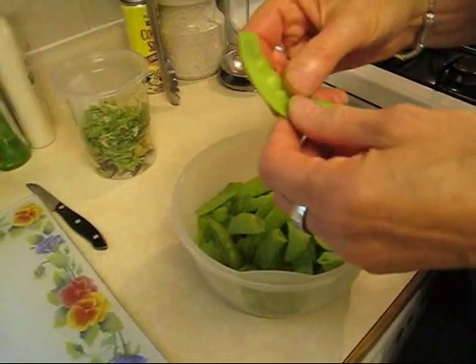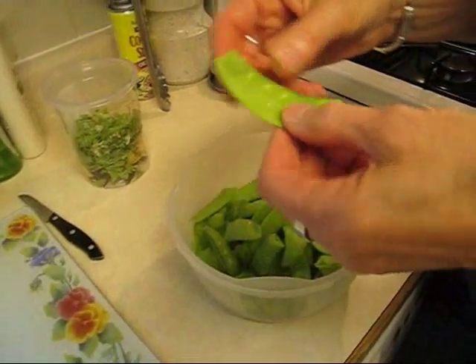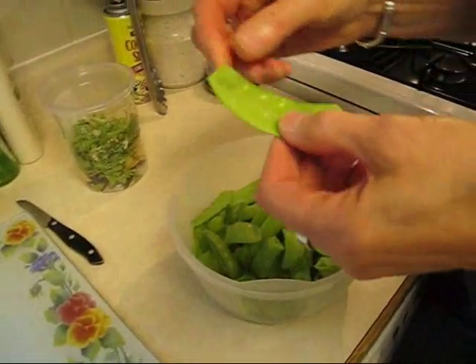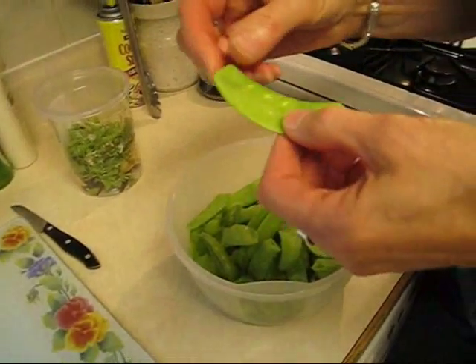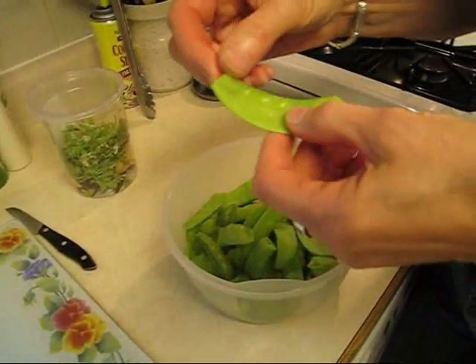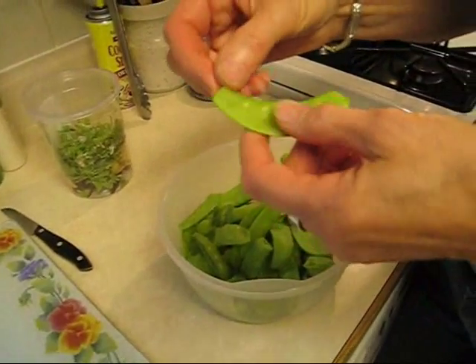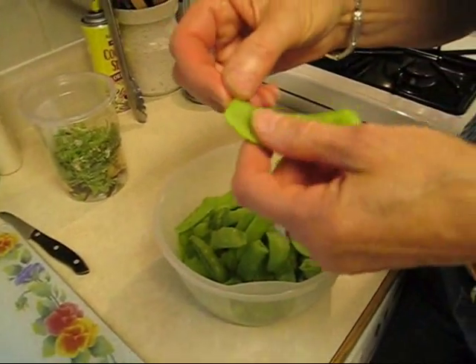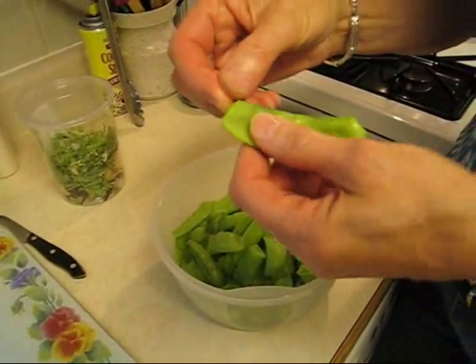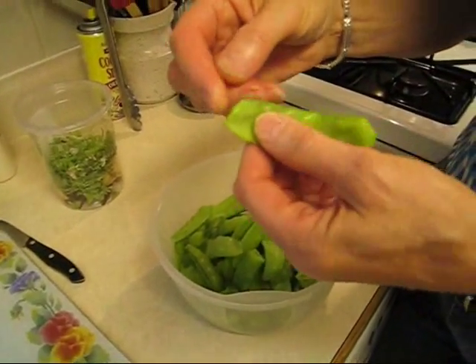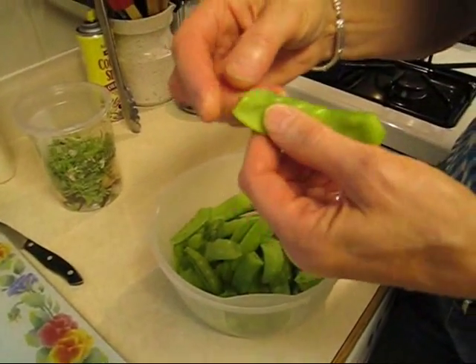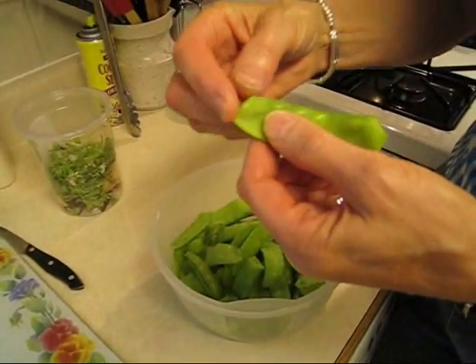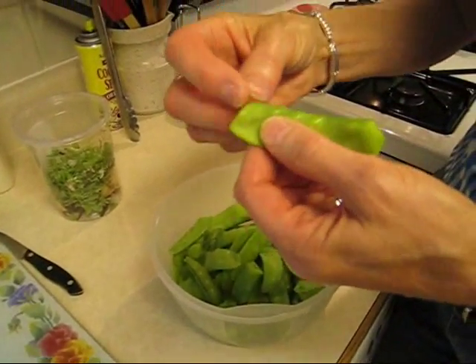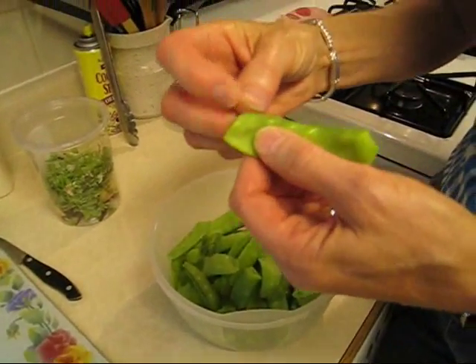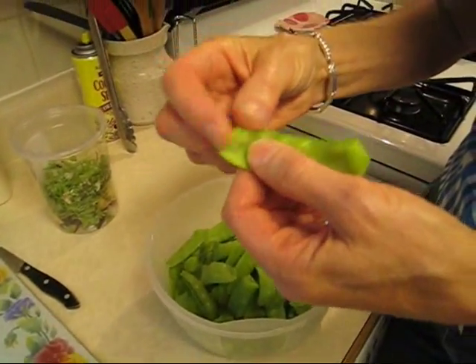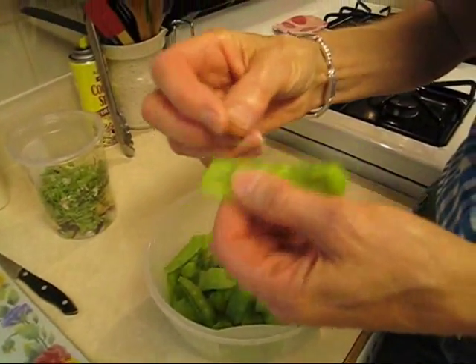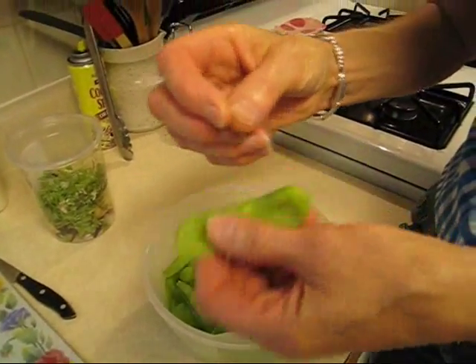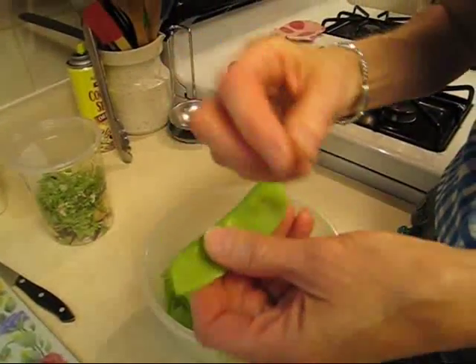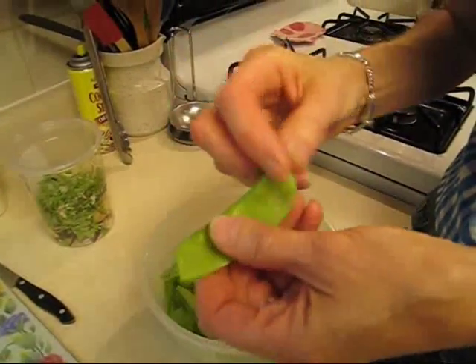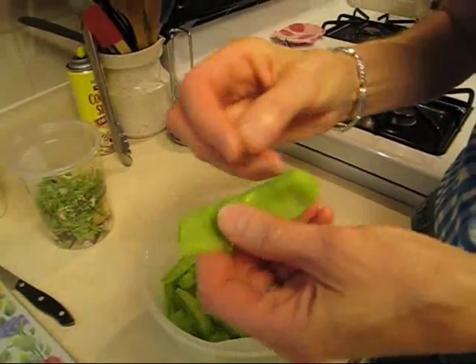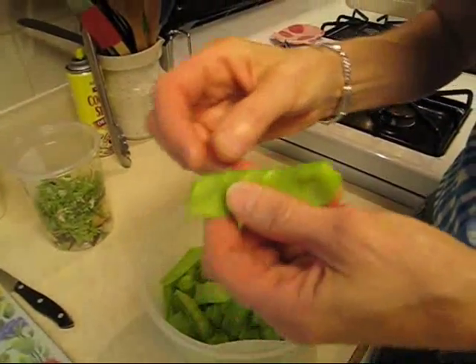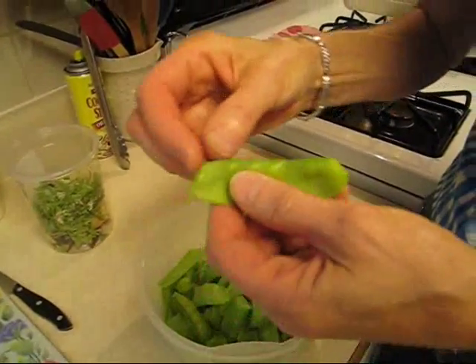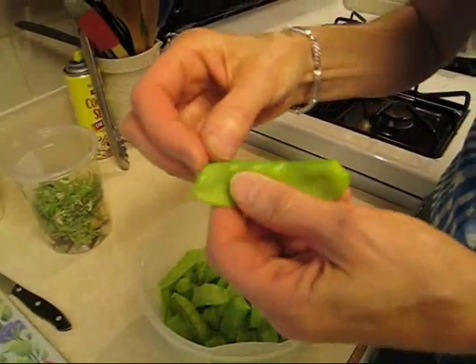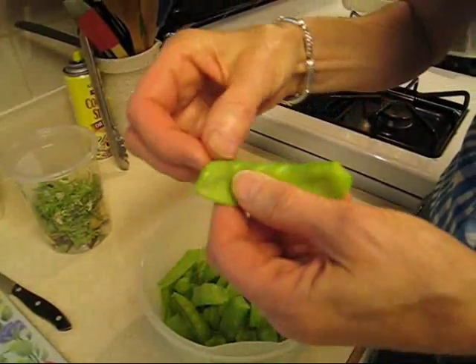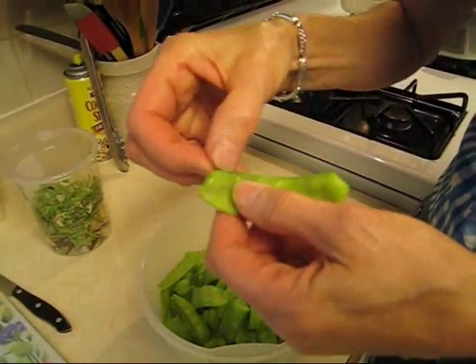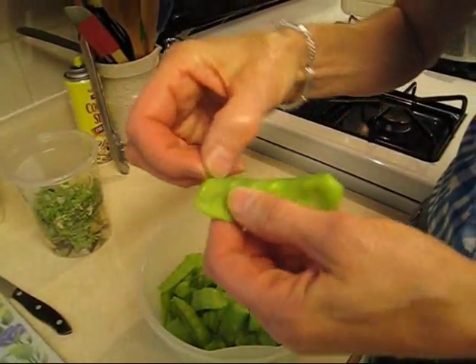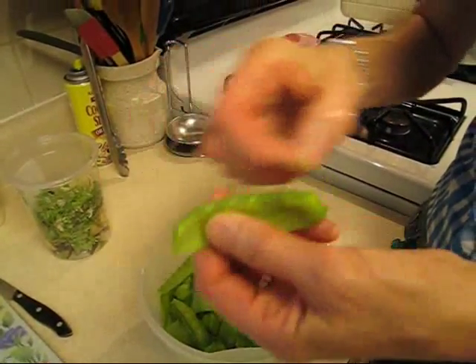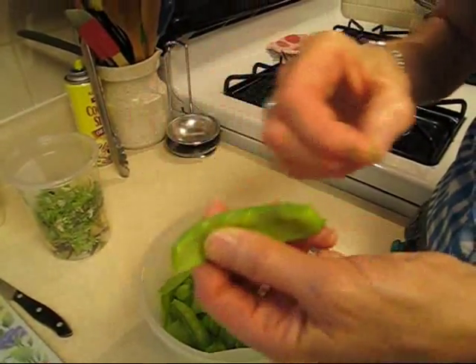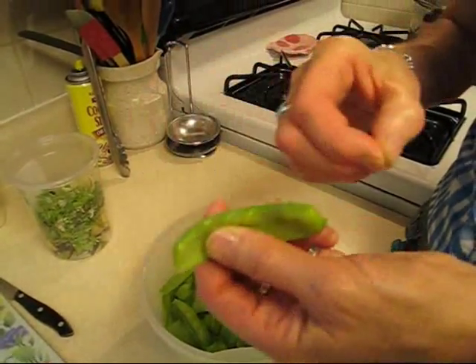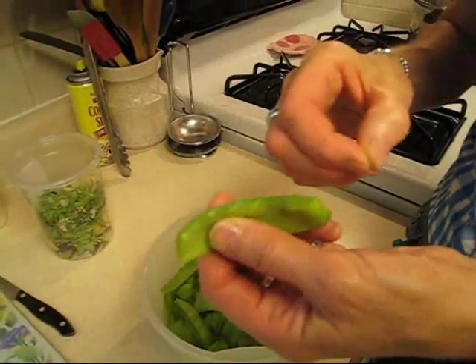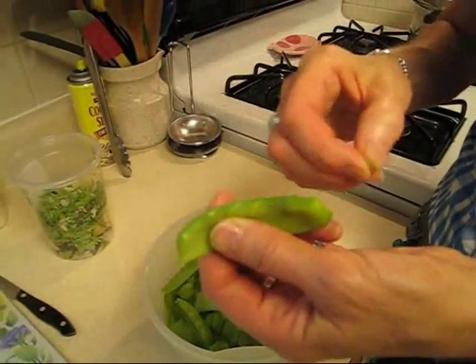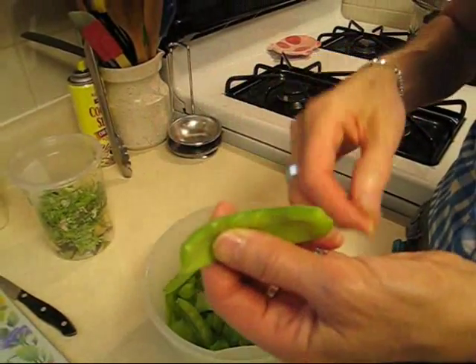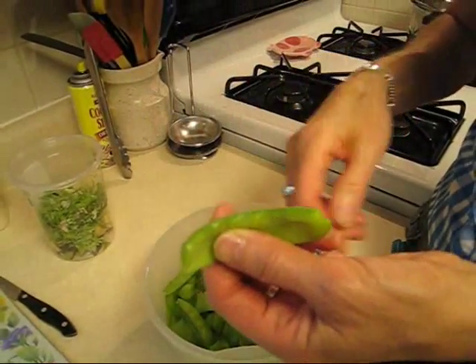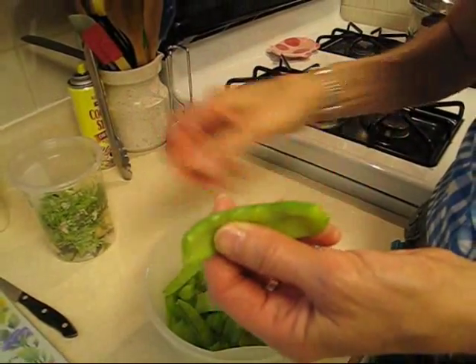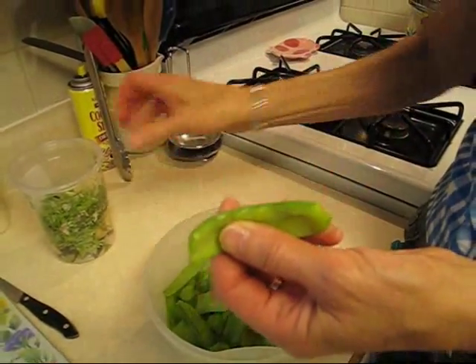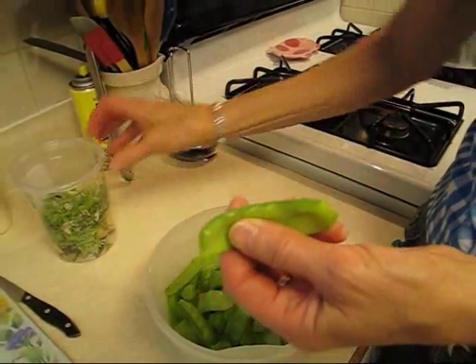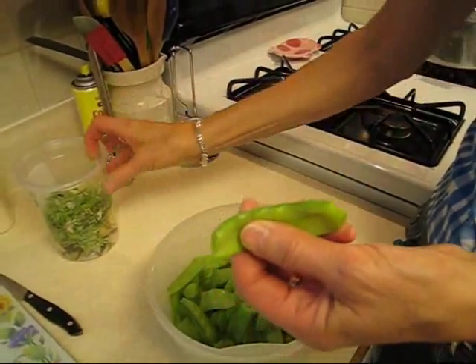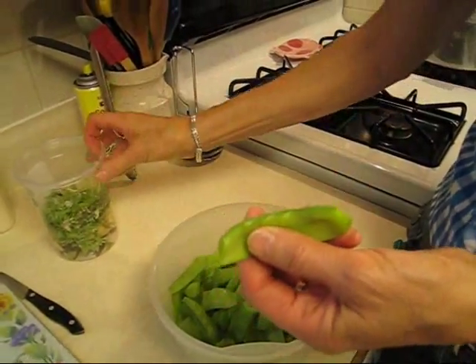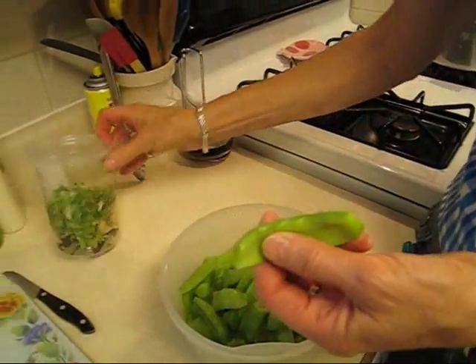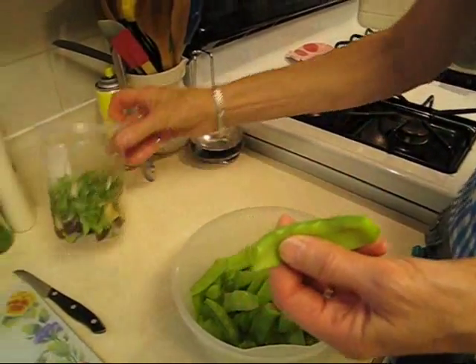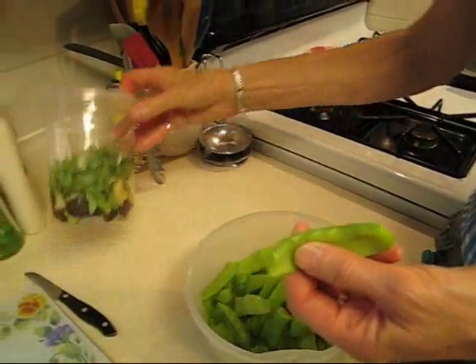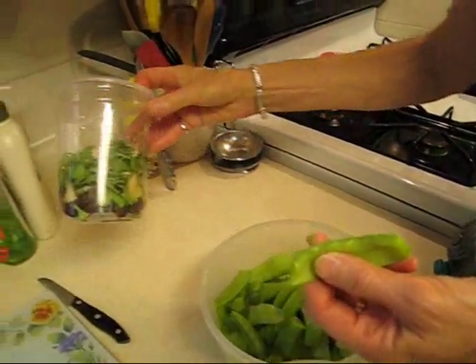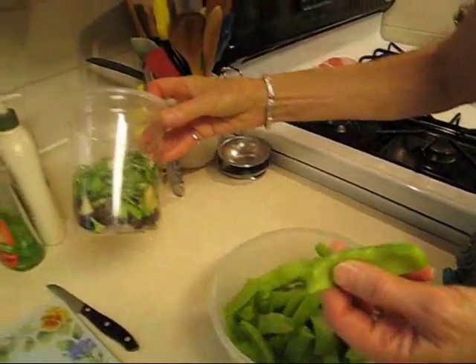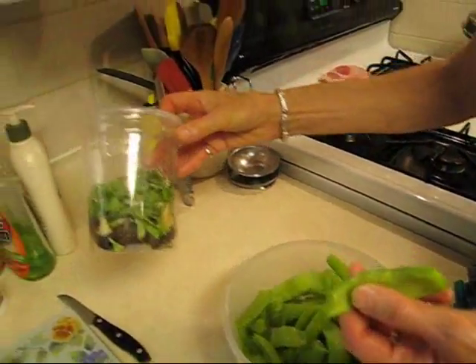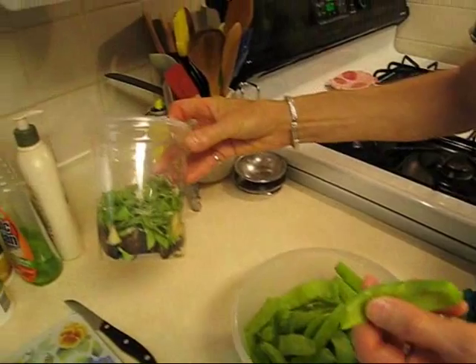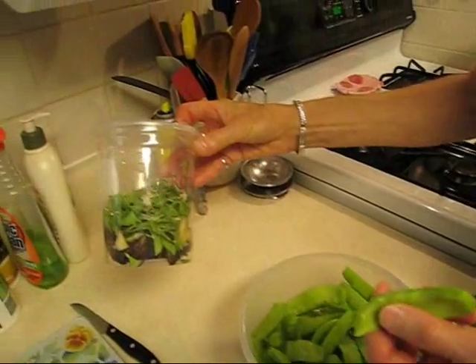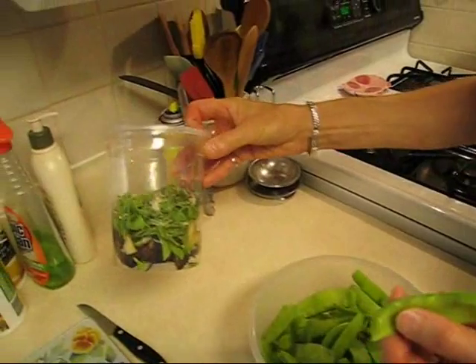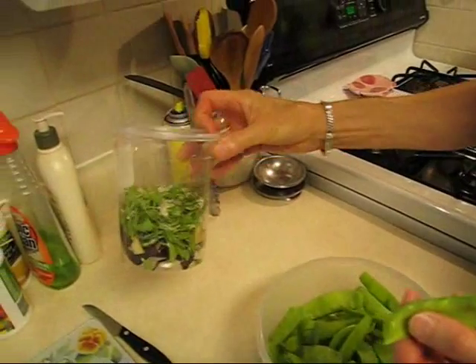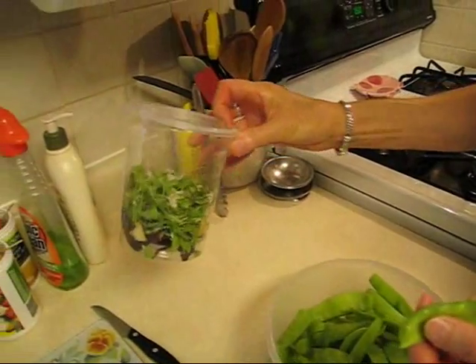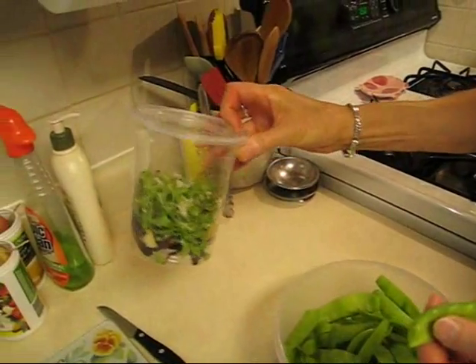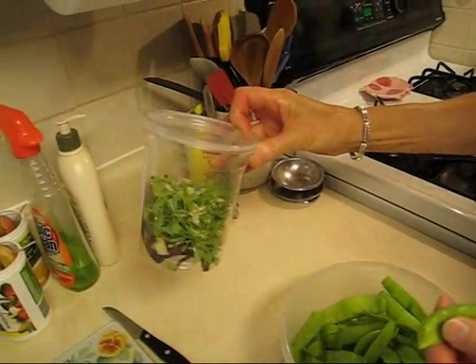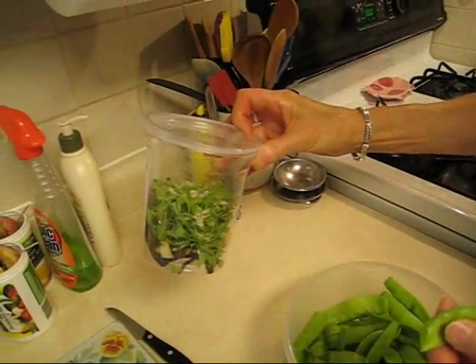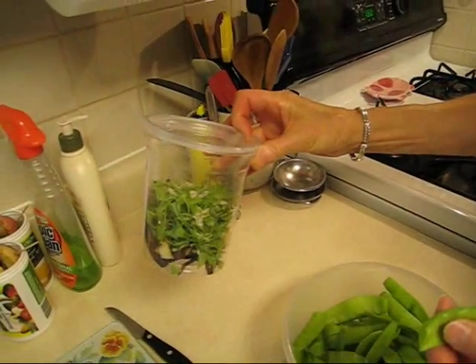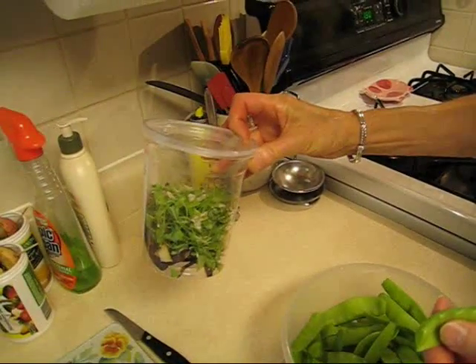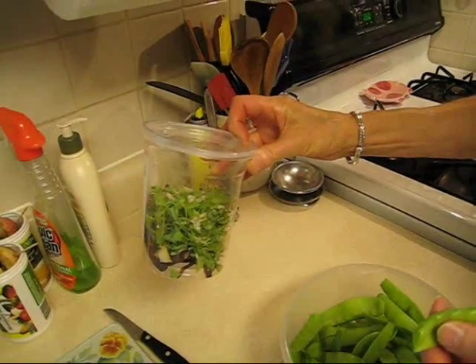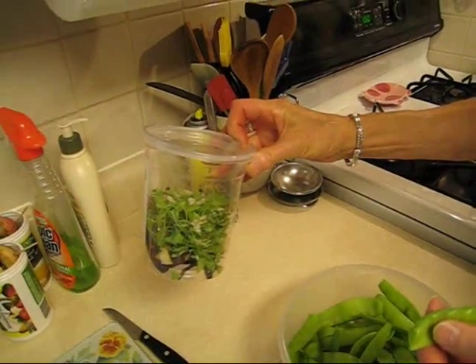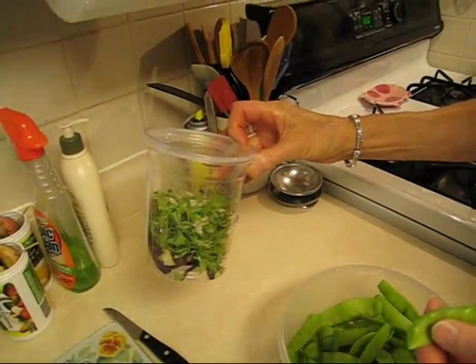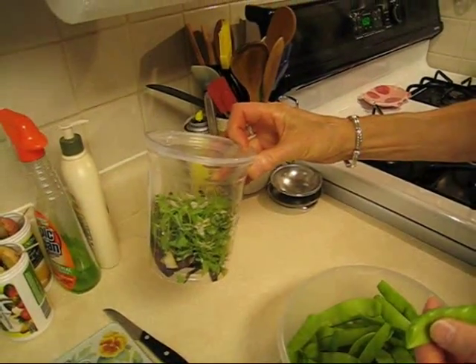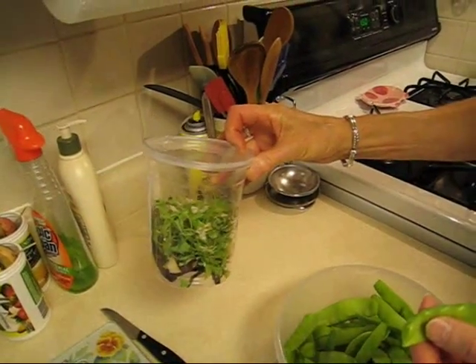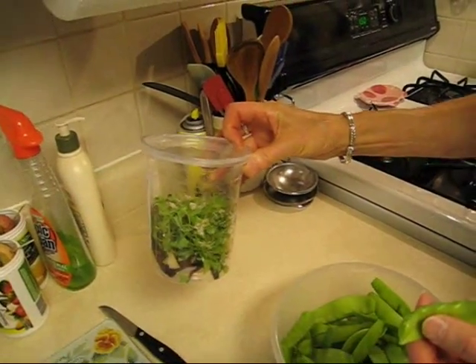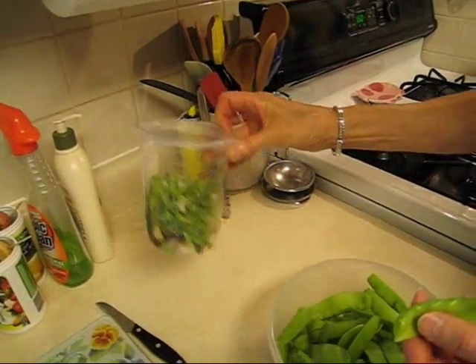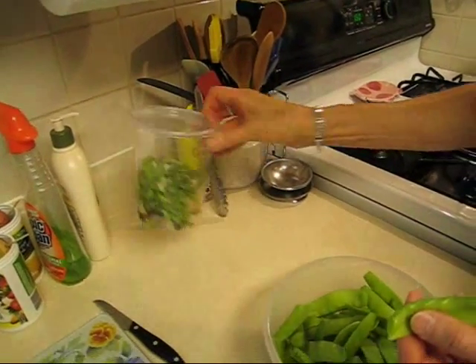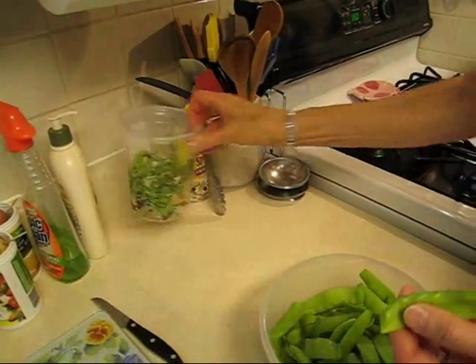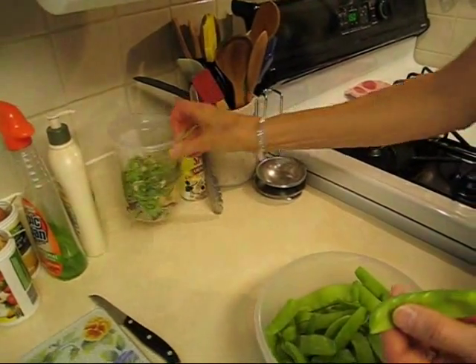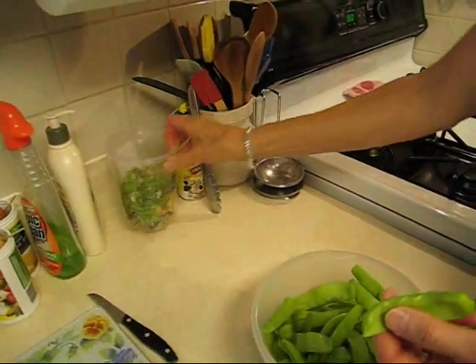I snipped the ends off, I pulled the strings off, and I saved them — I'm going to put them on my compost pile.